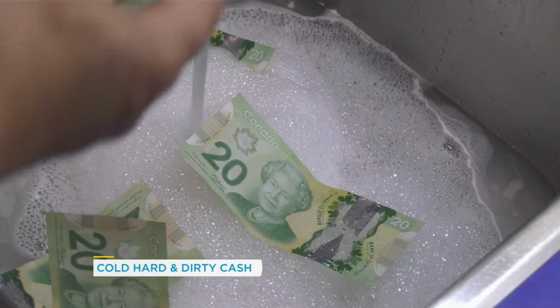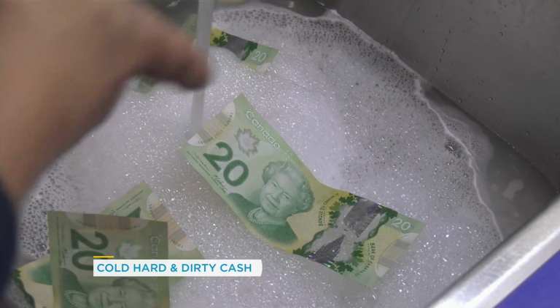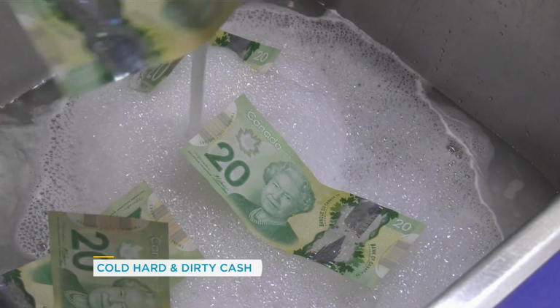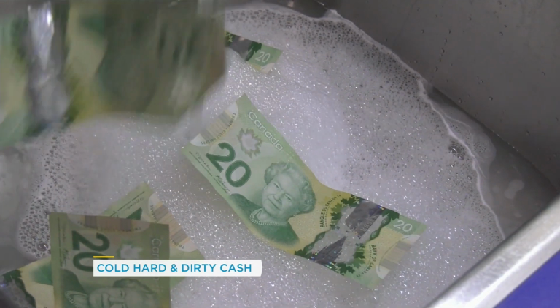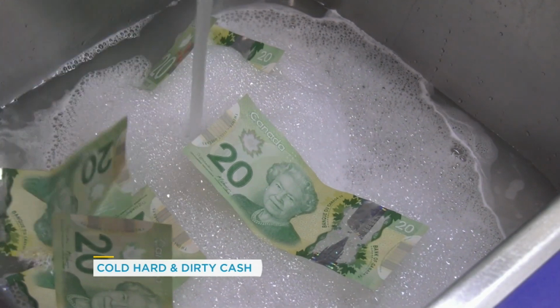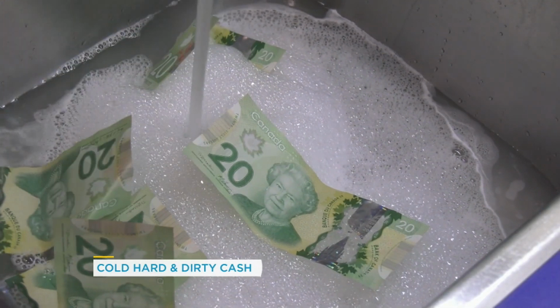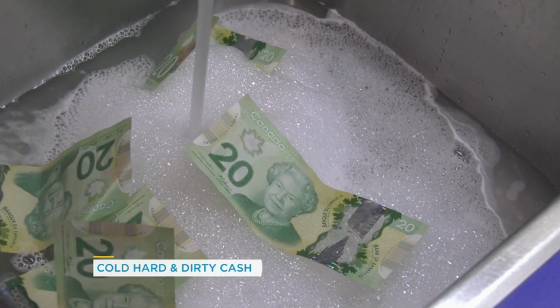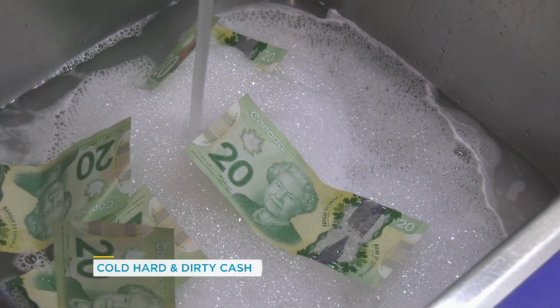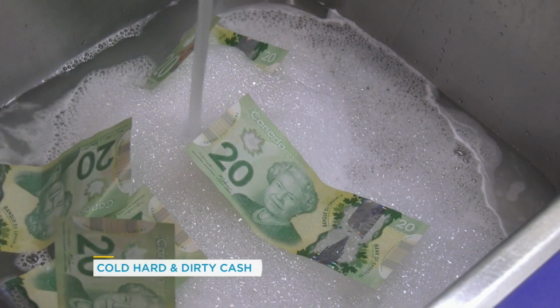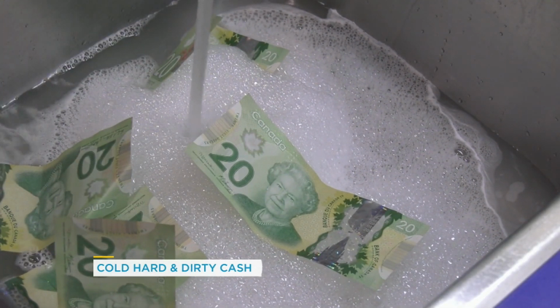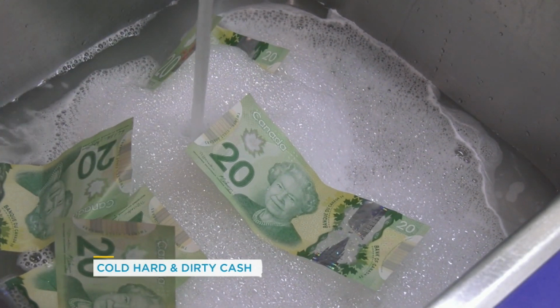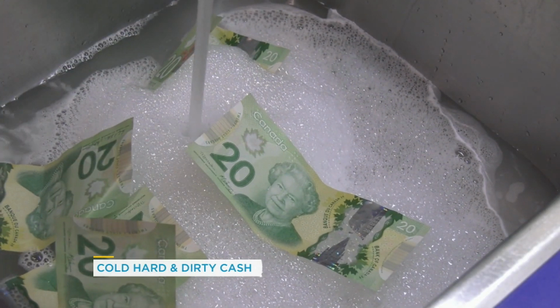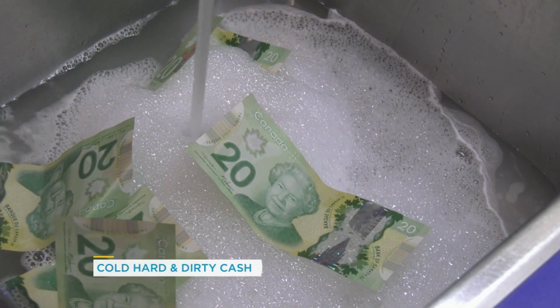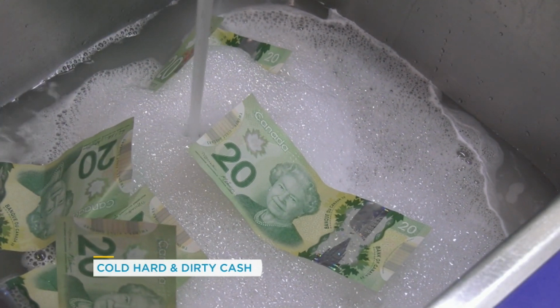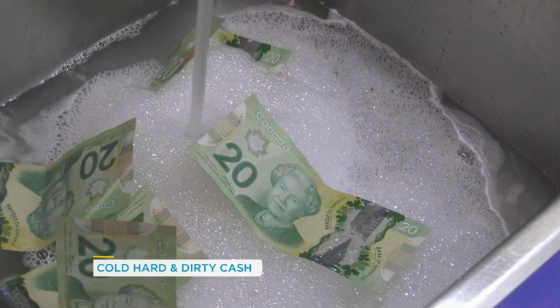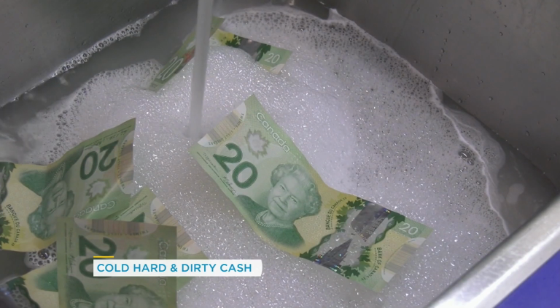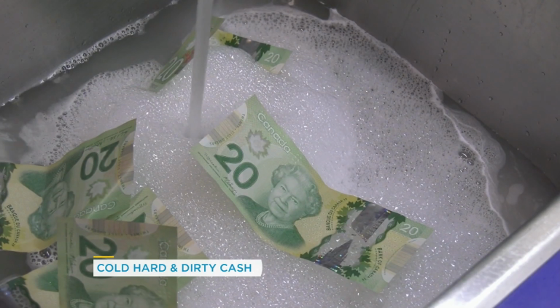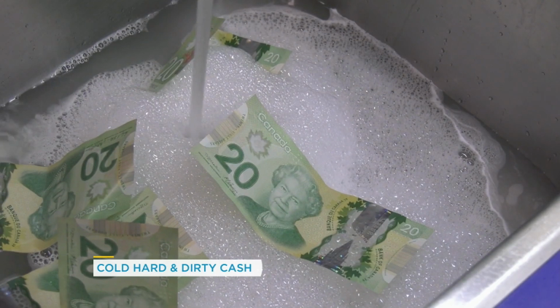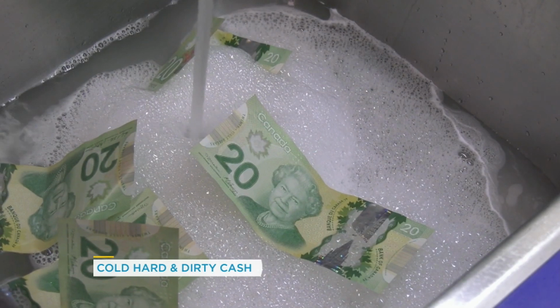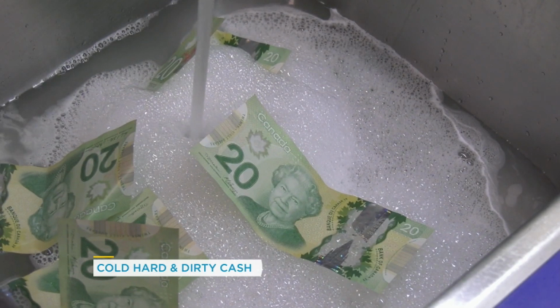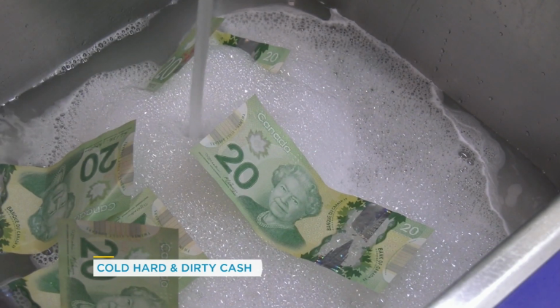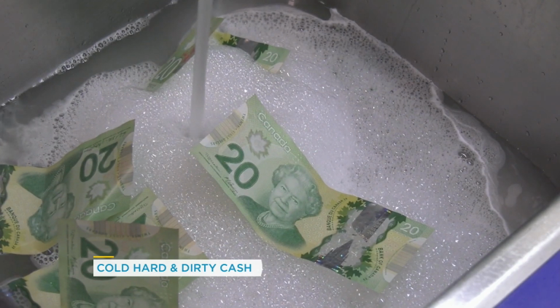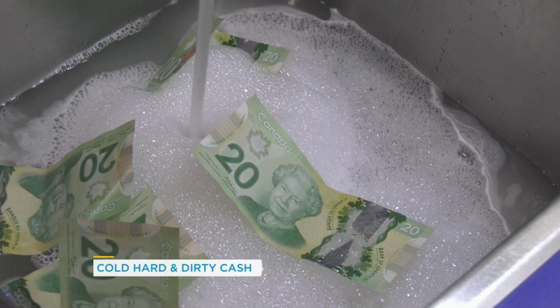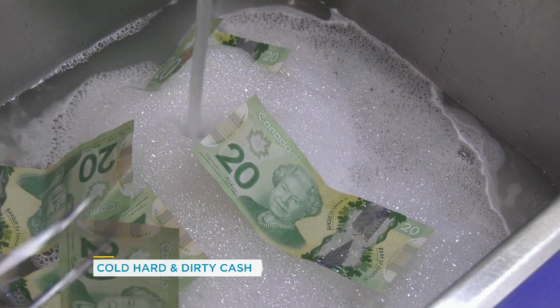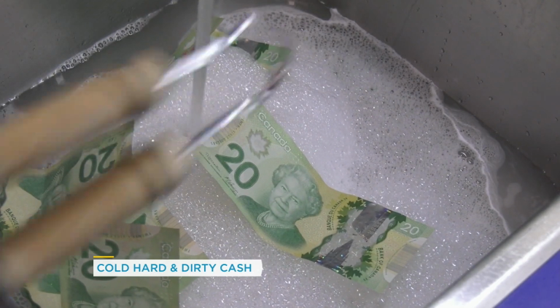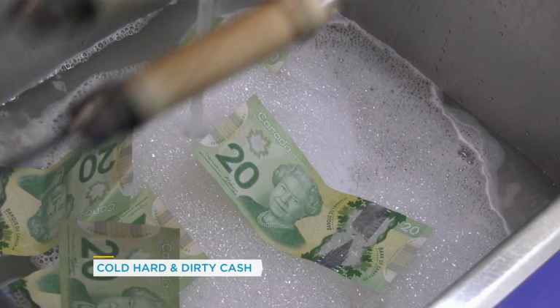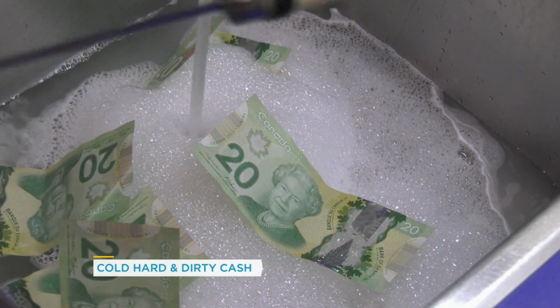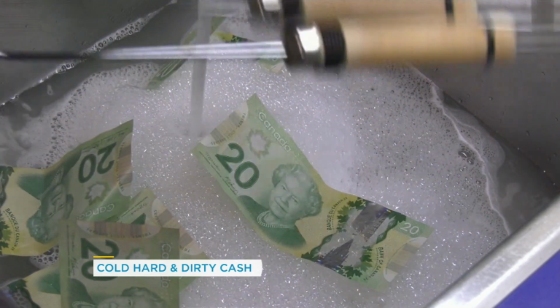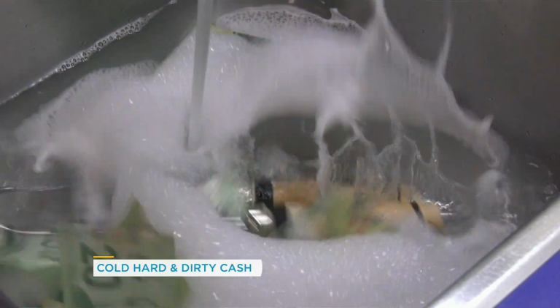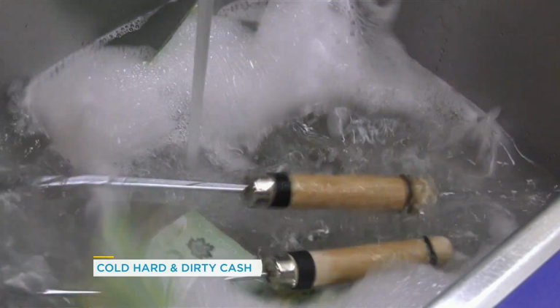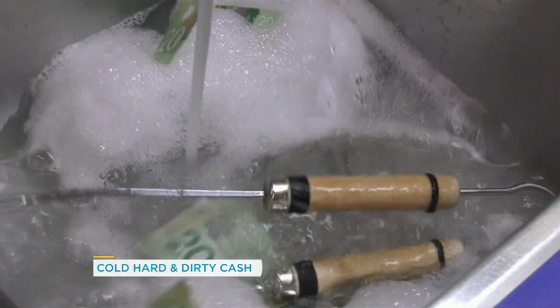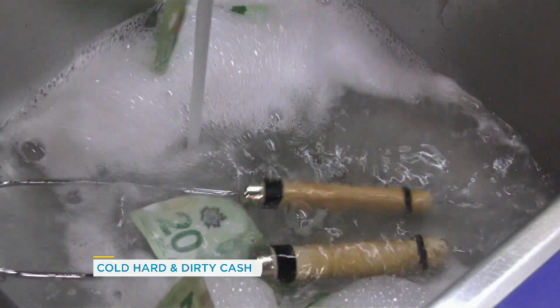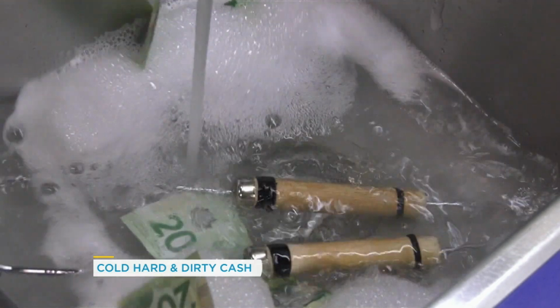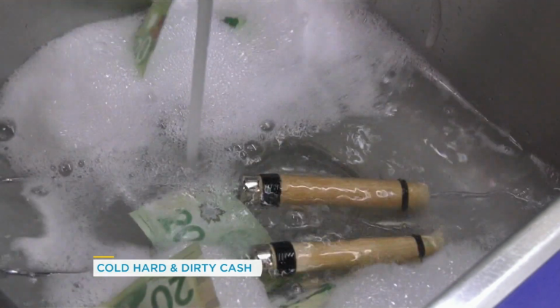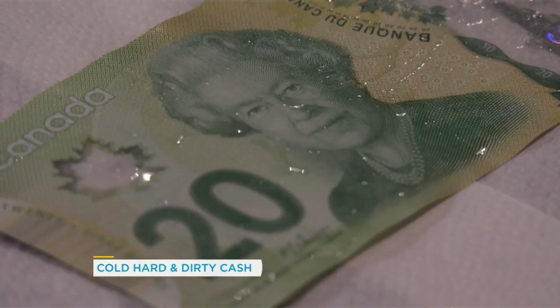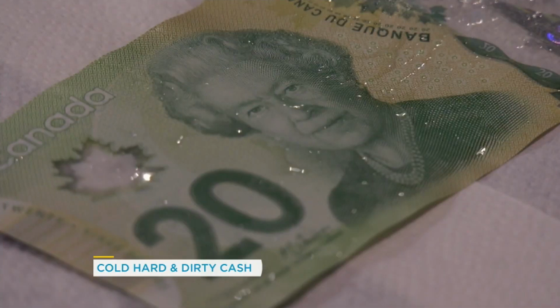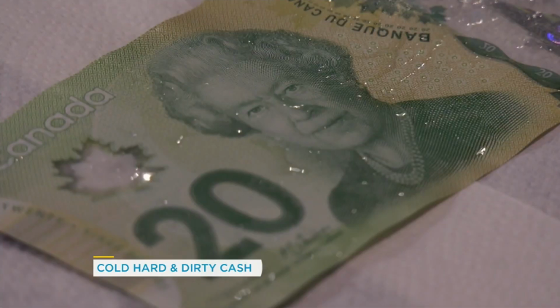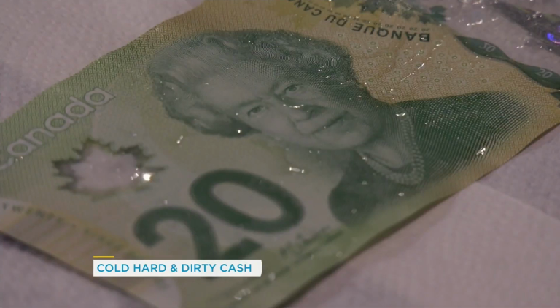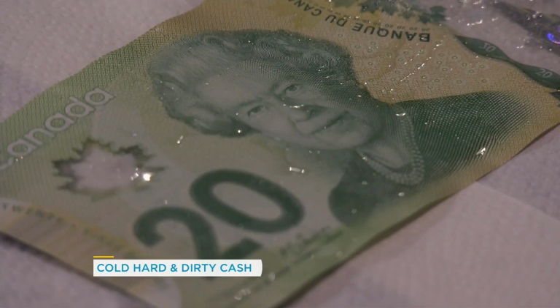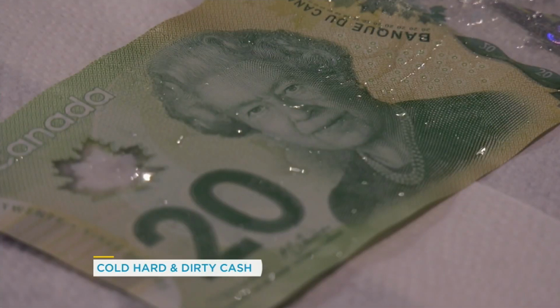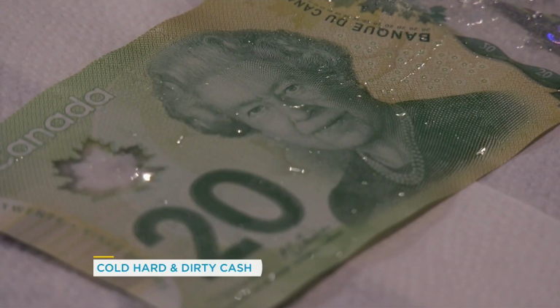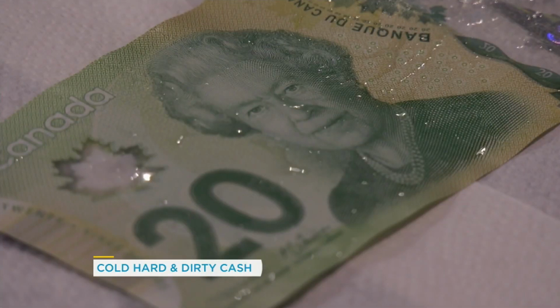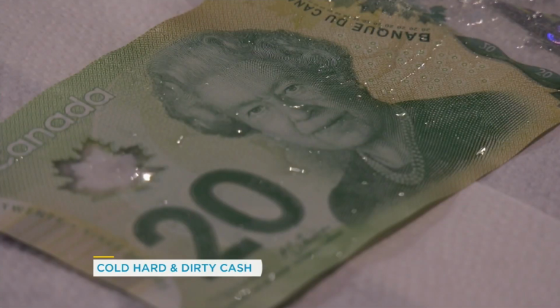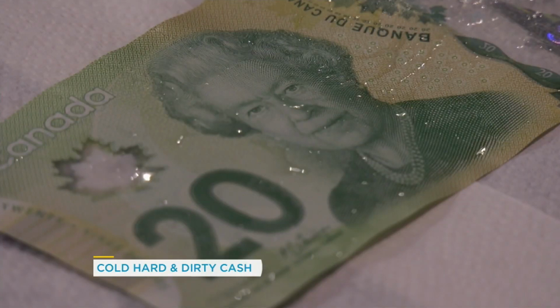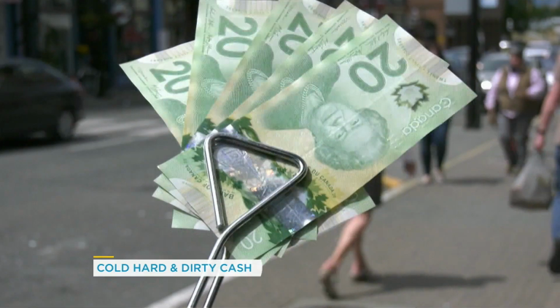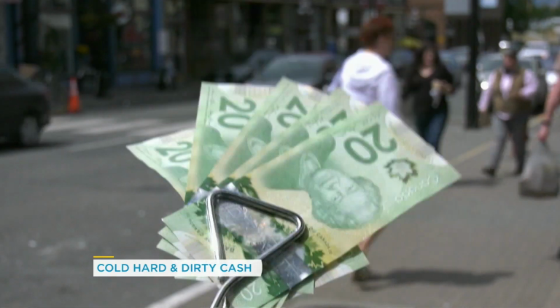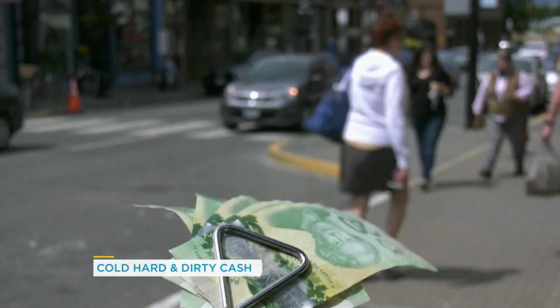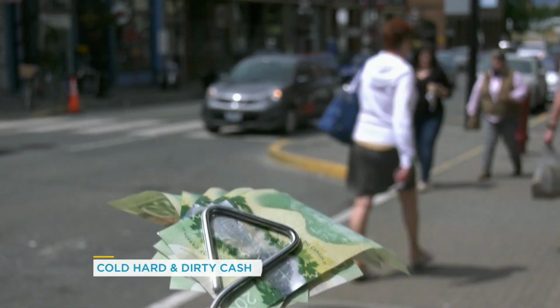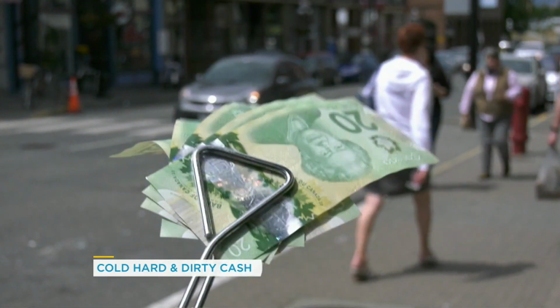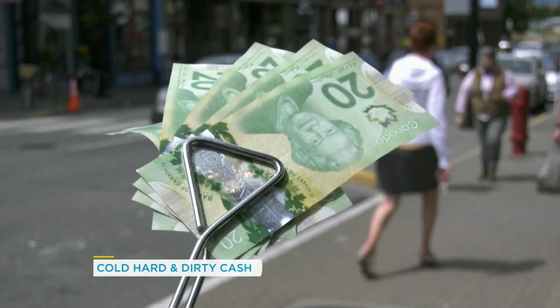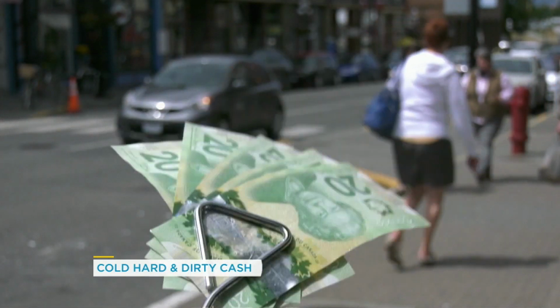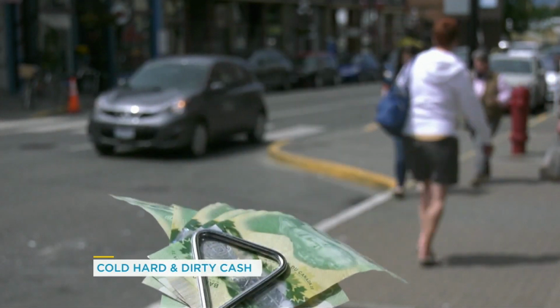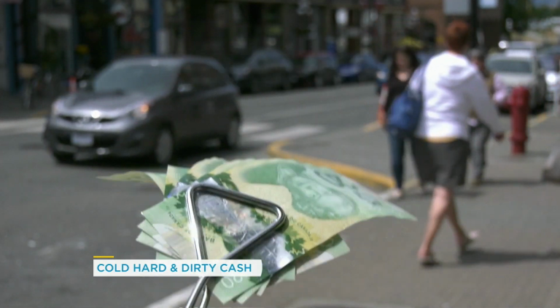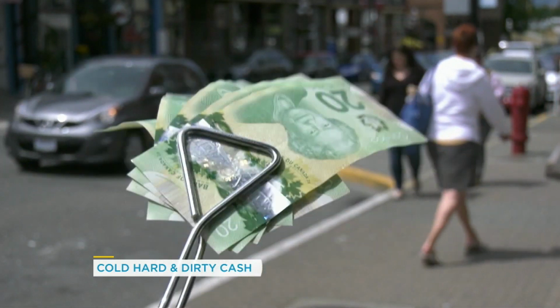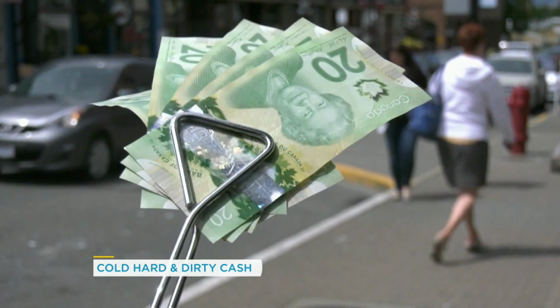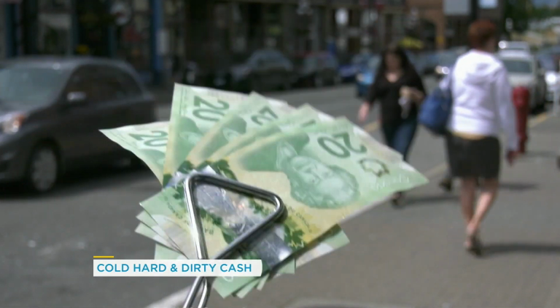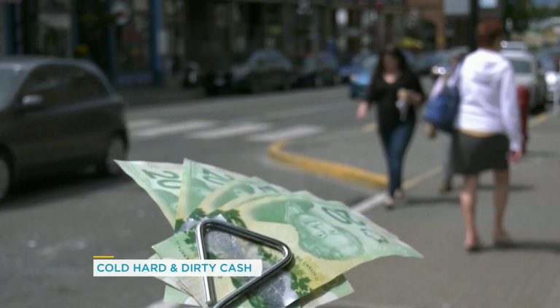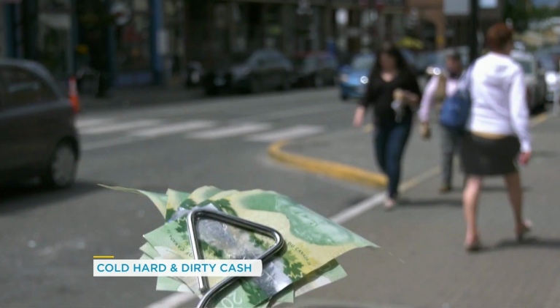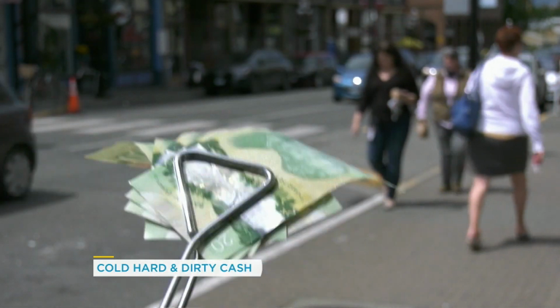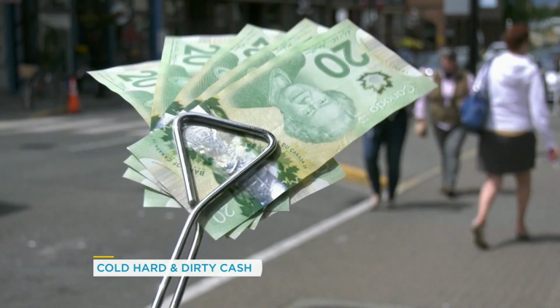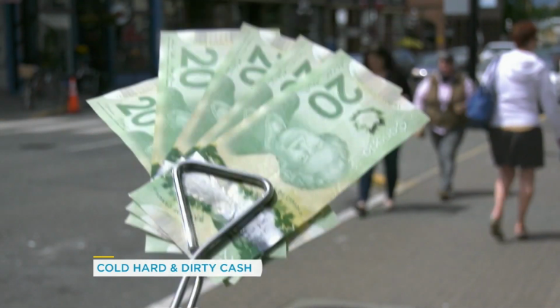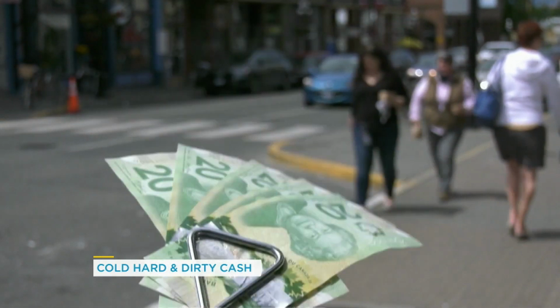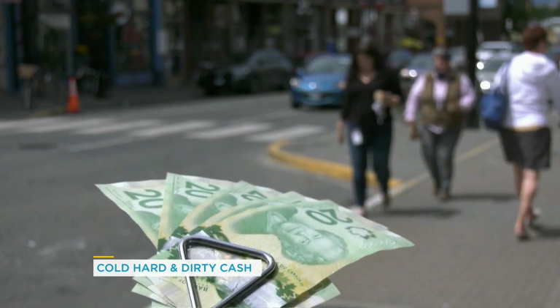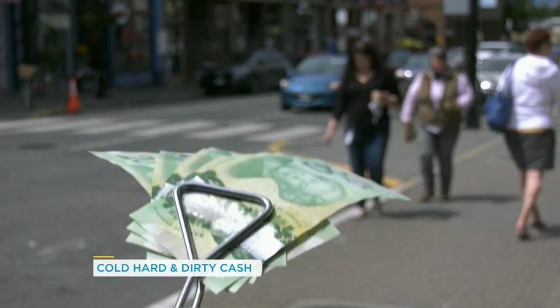But here's the good news, Sonia, because our cash is polymer. The Bank of Canada's website says it can be washed with a little soap and water.